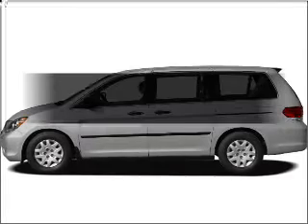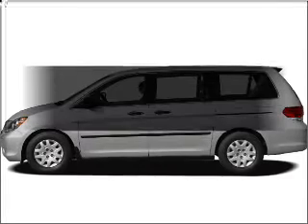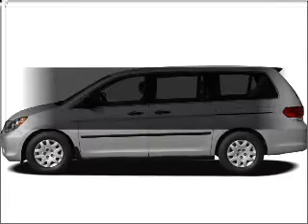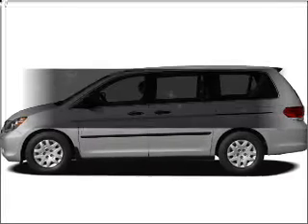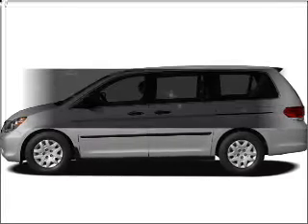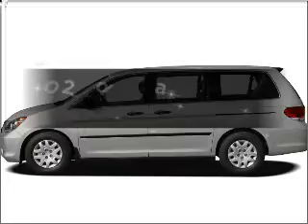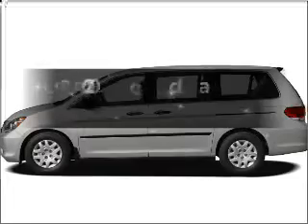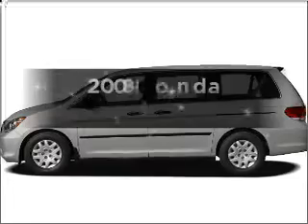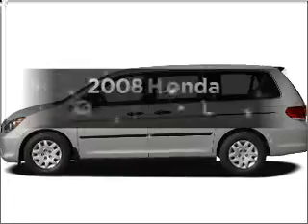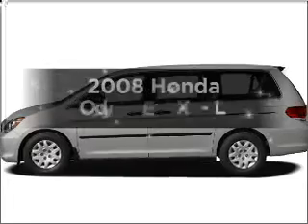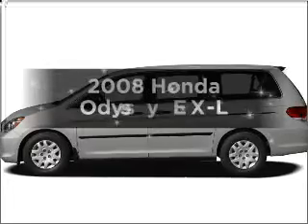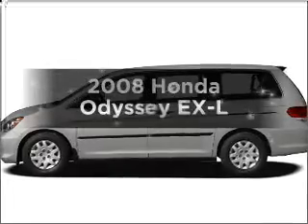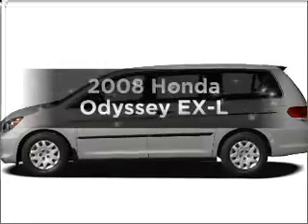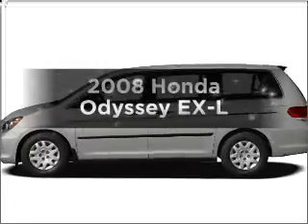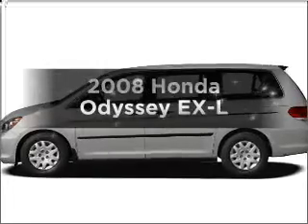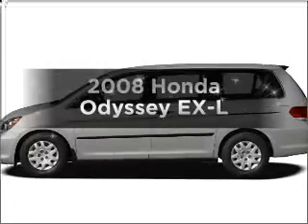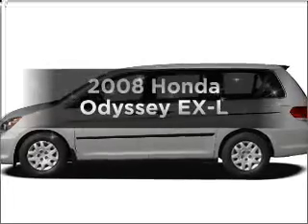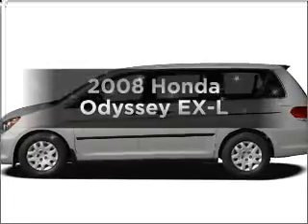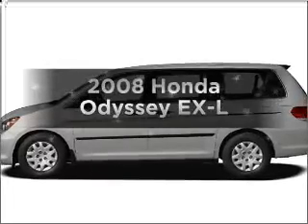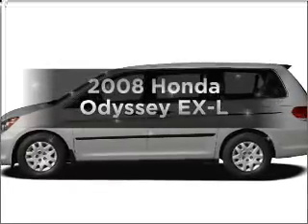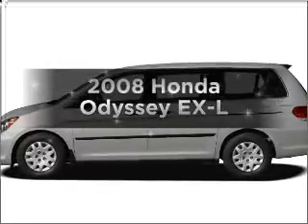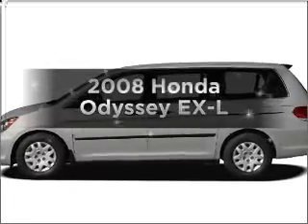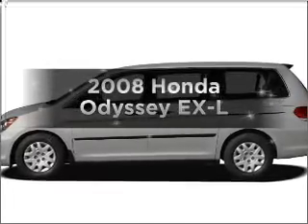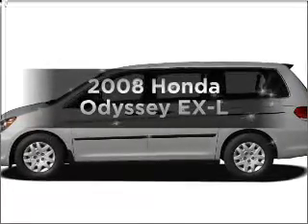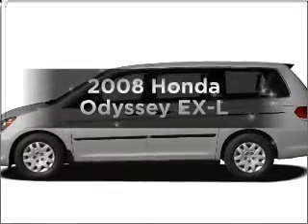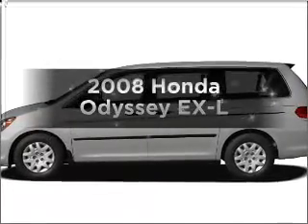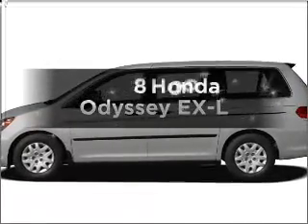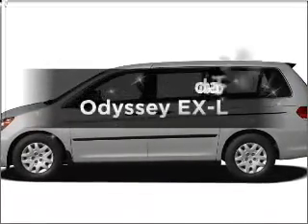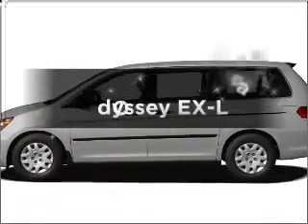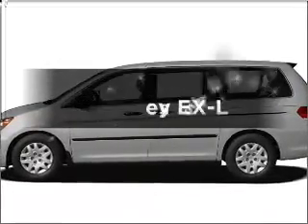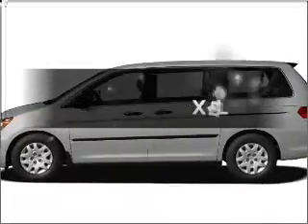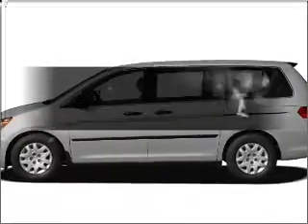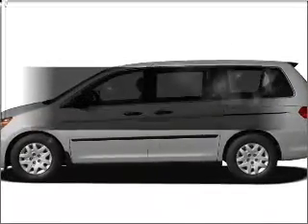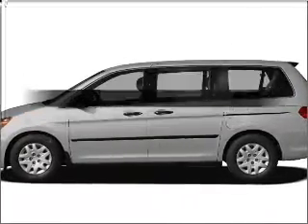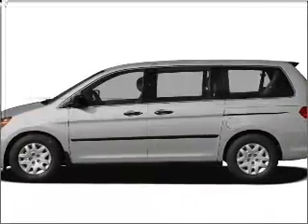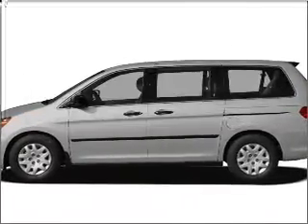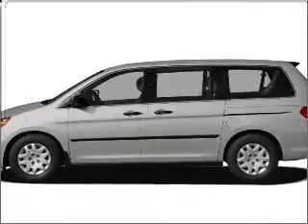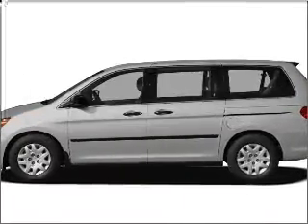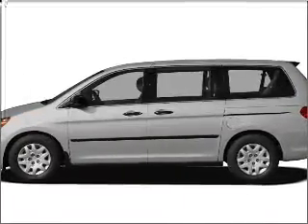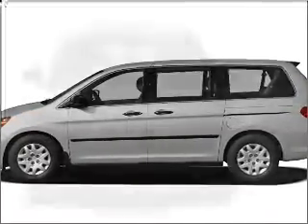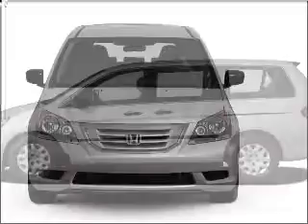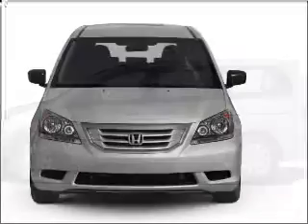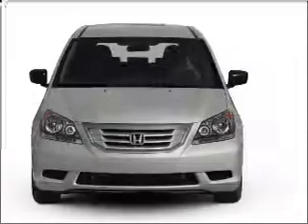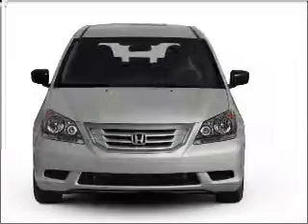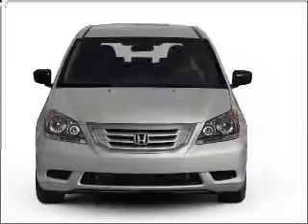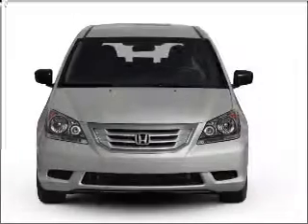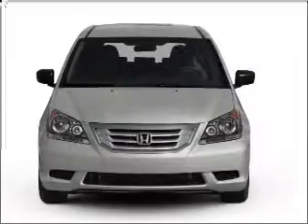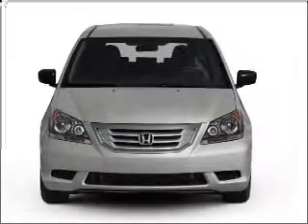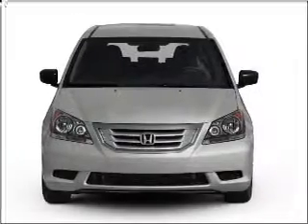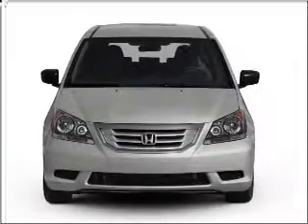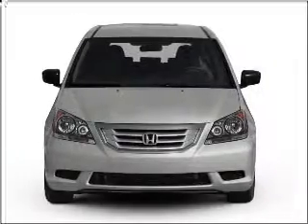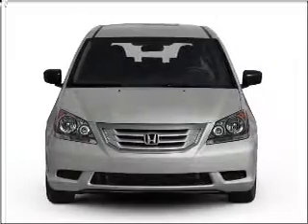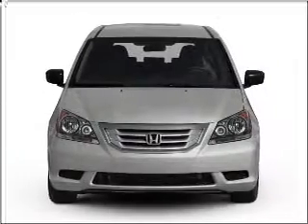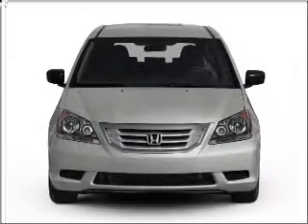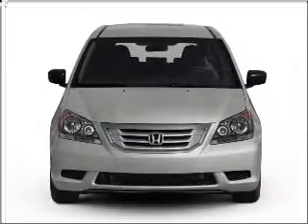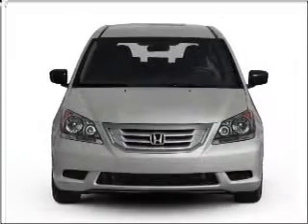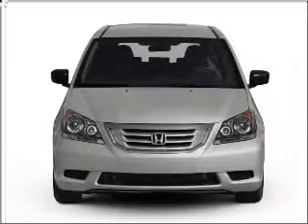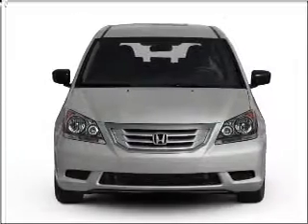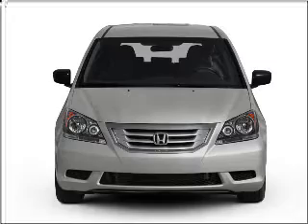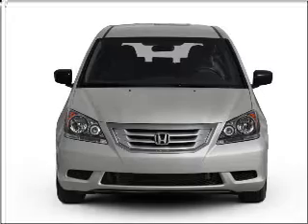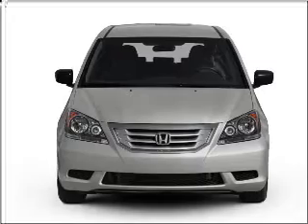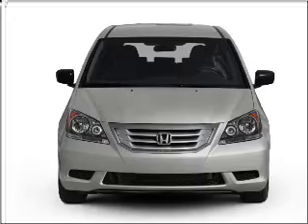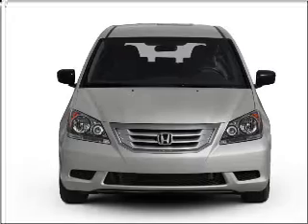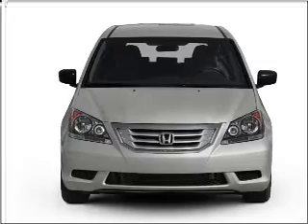Get noticed in this 2008 Honda Odyssey. If you're looking for an automobile with great attributes, look no further.